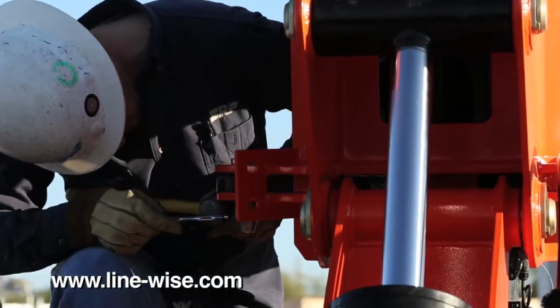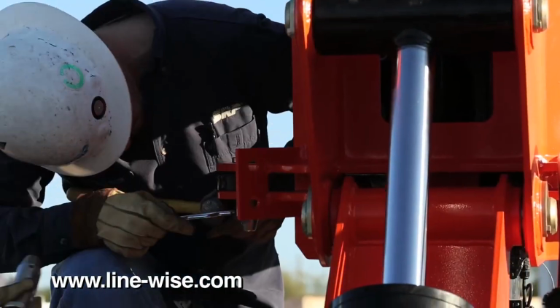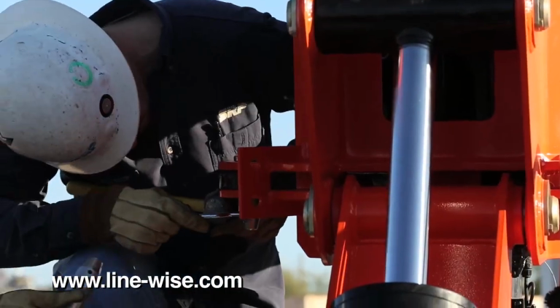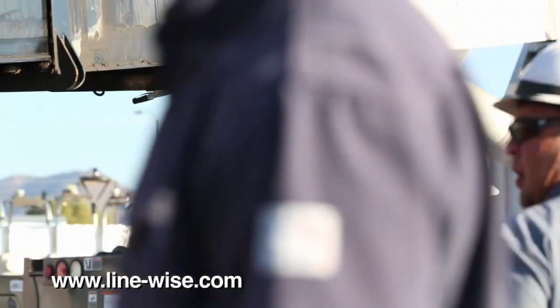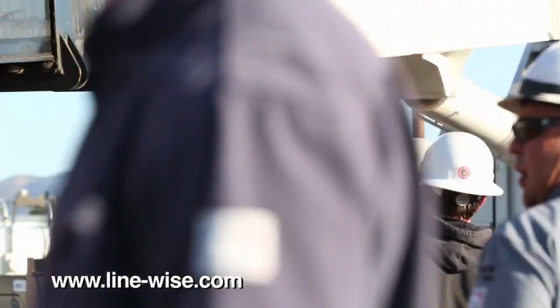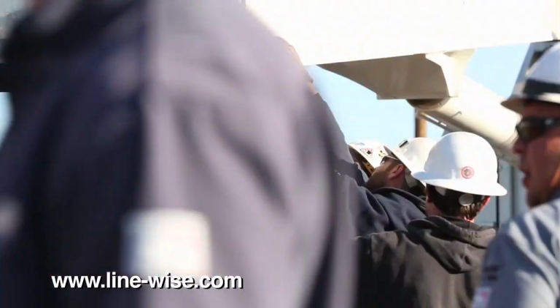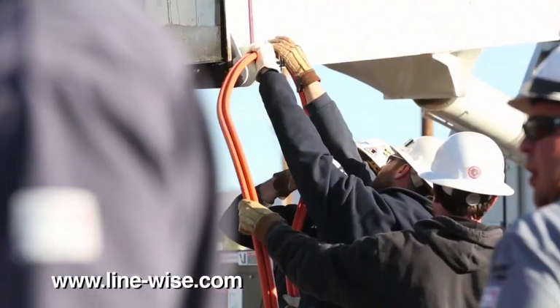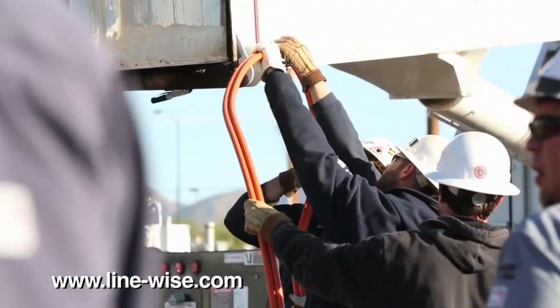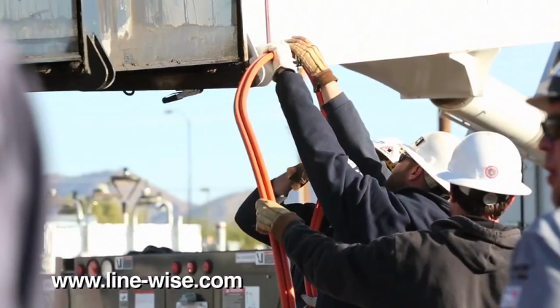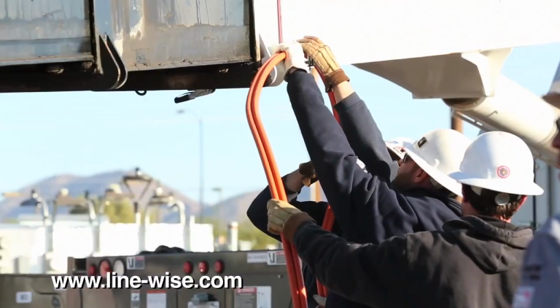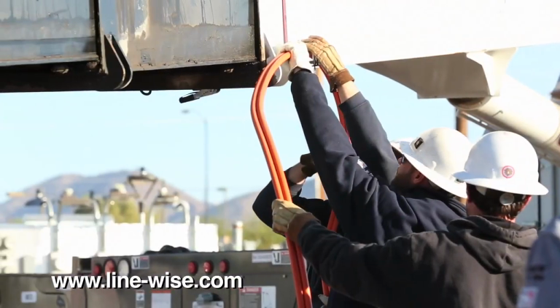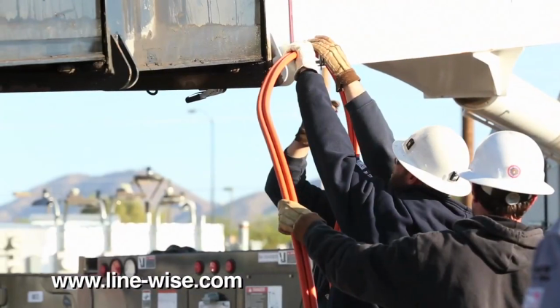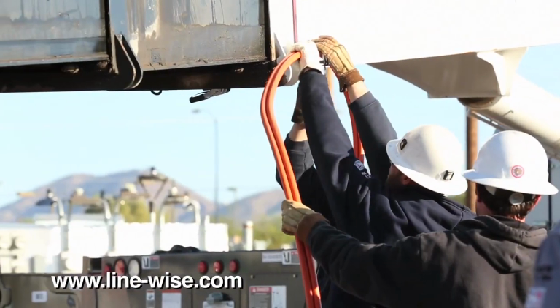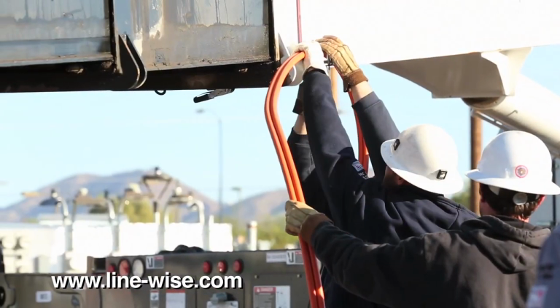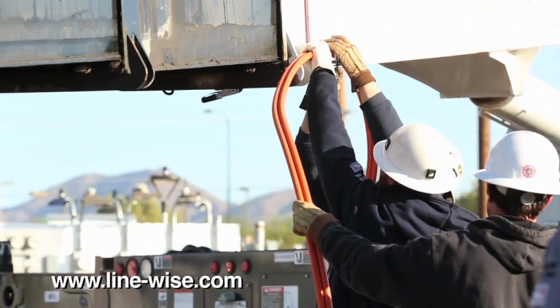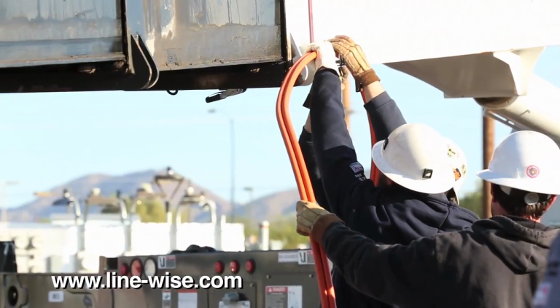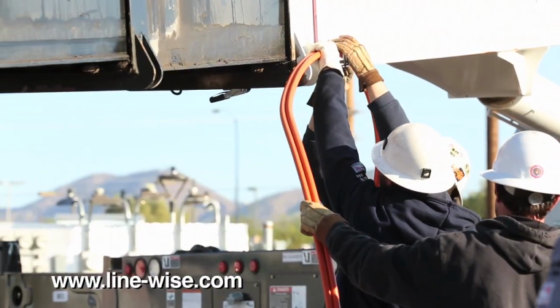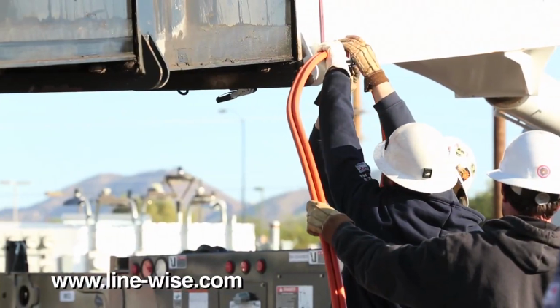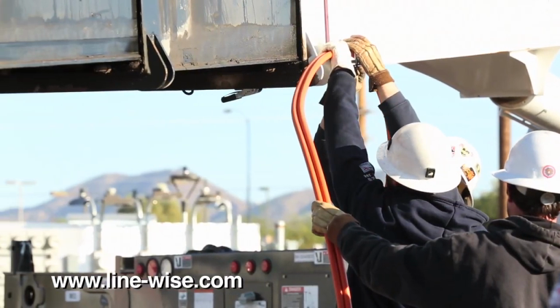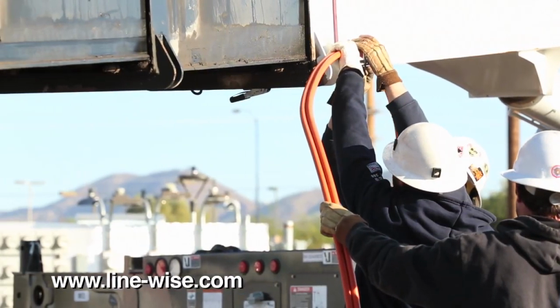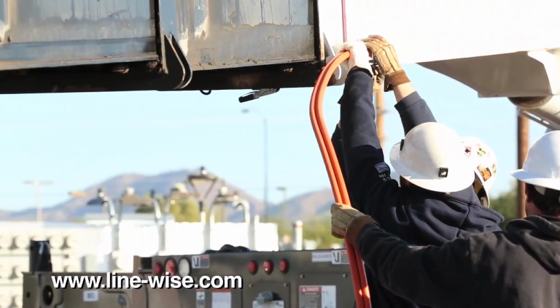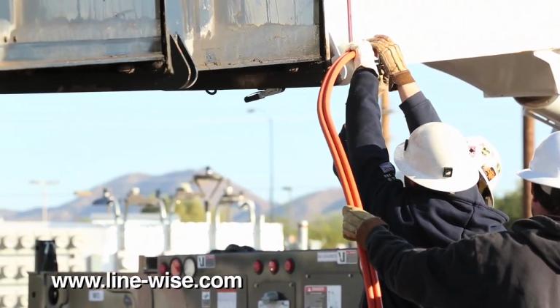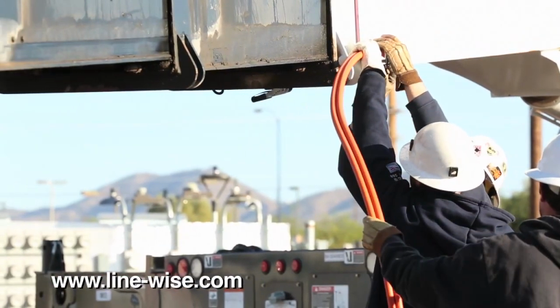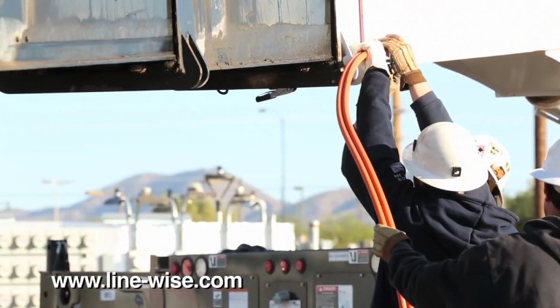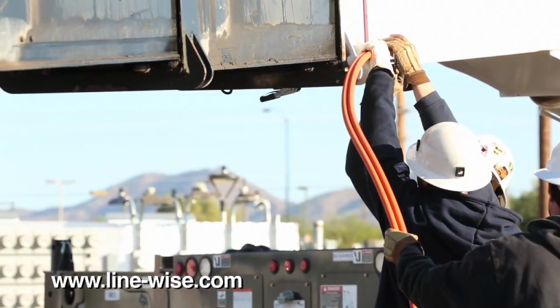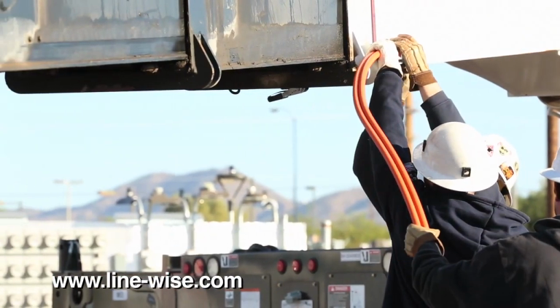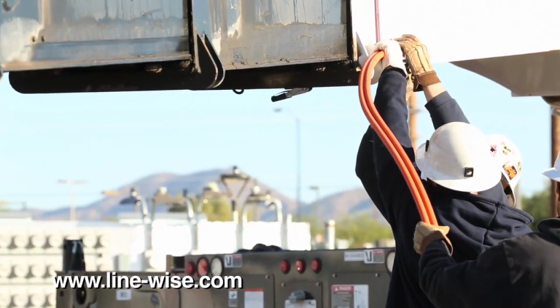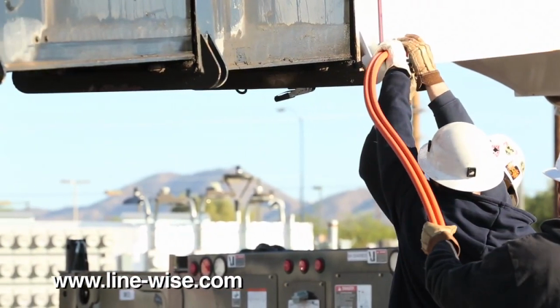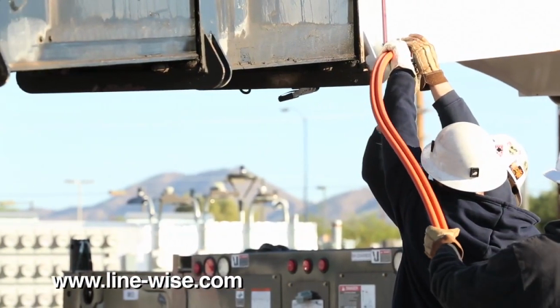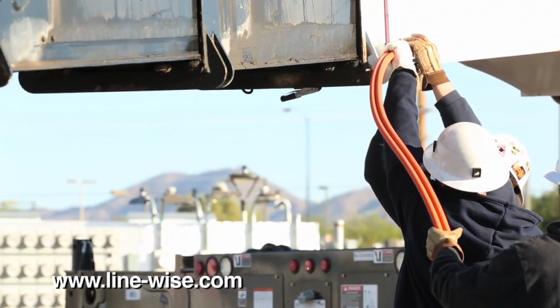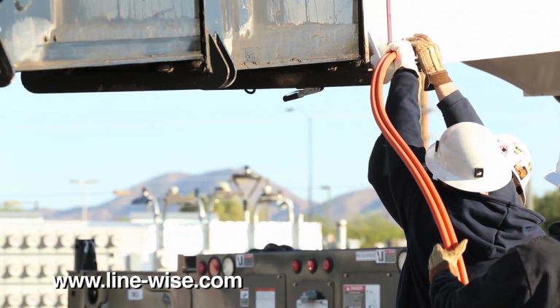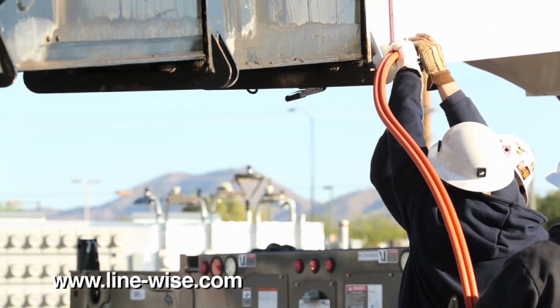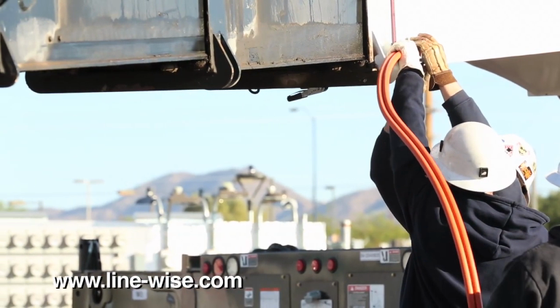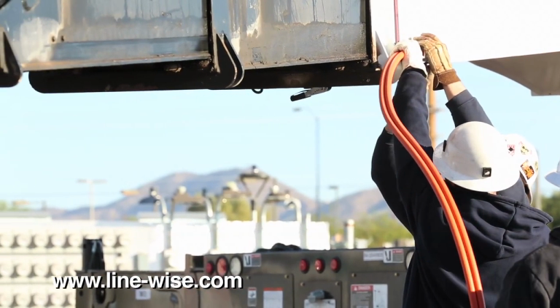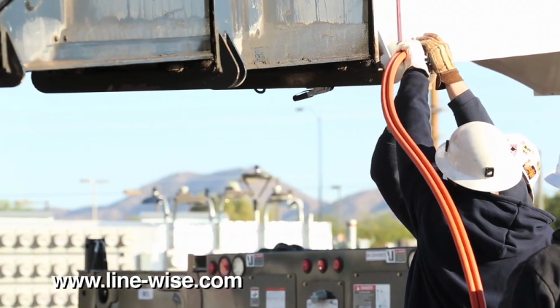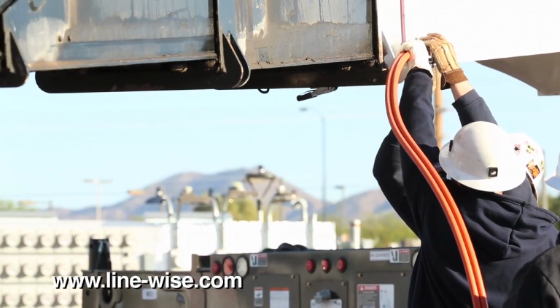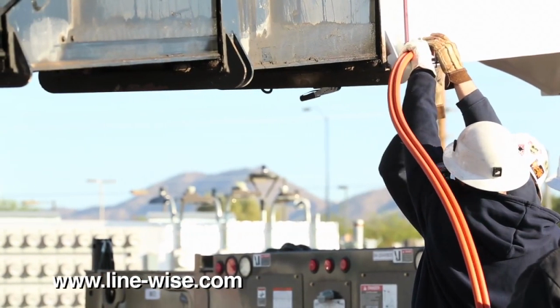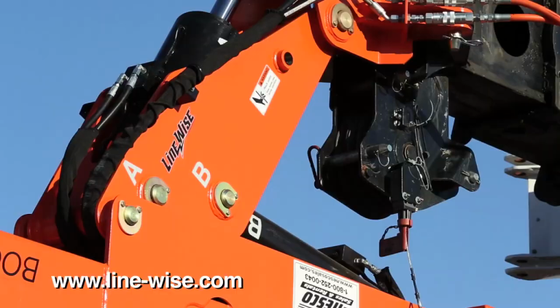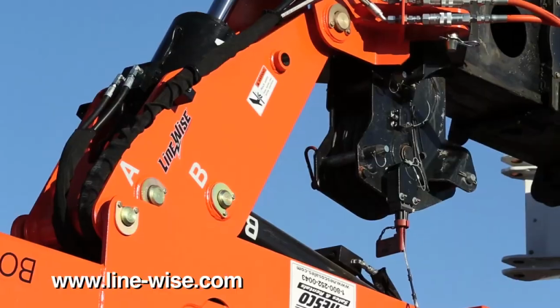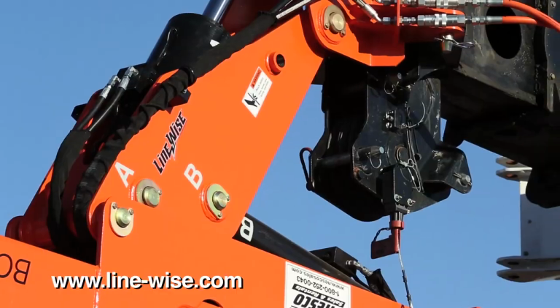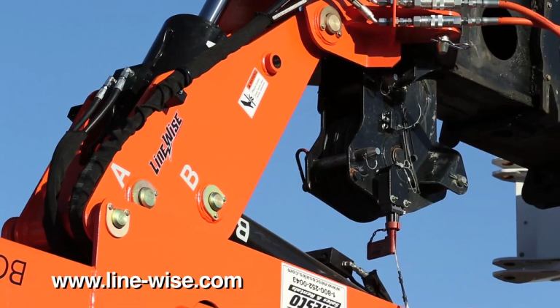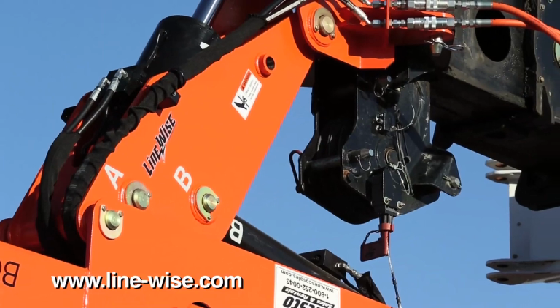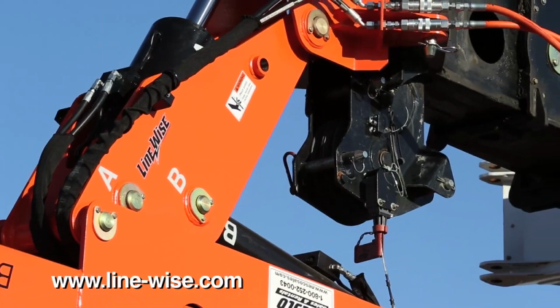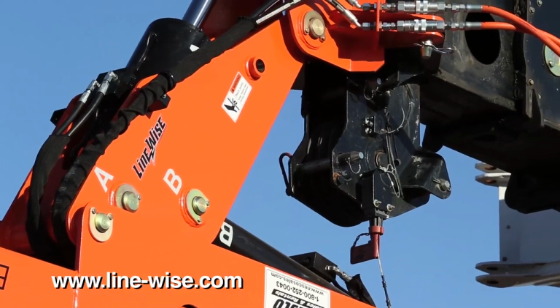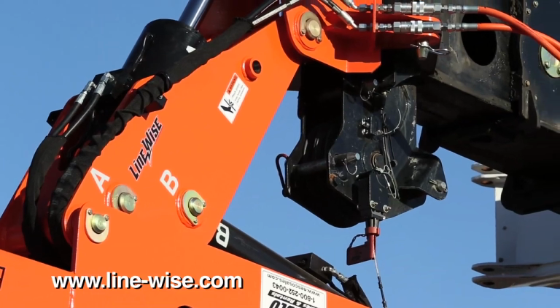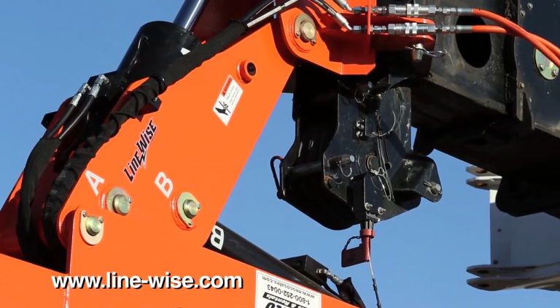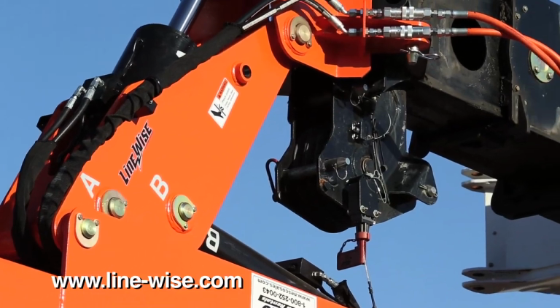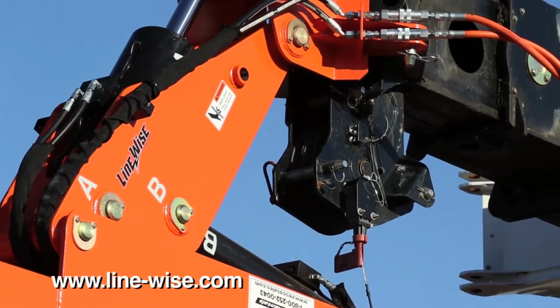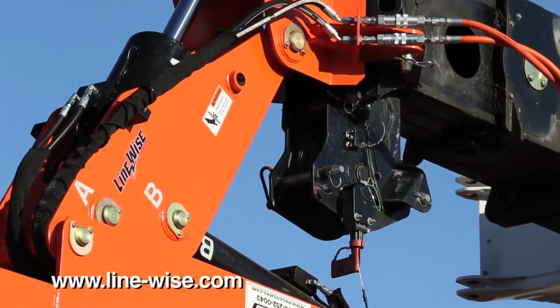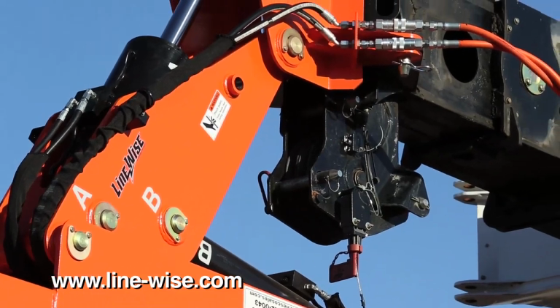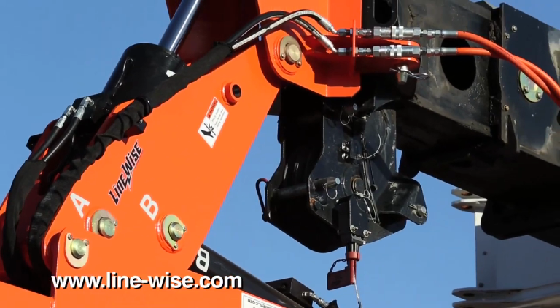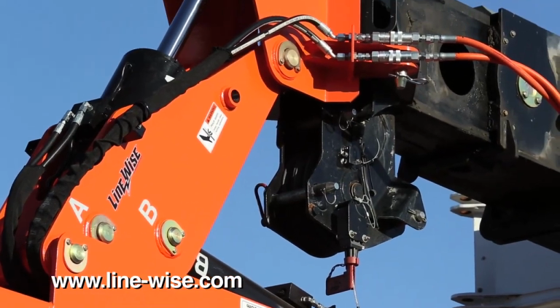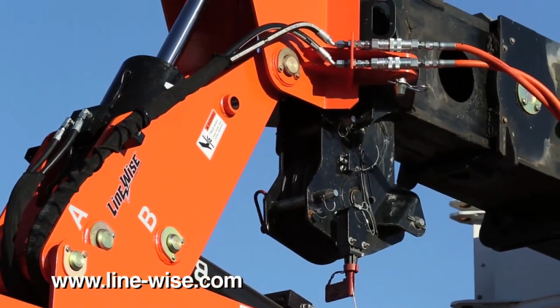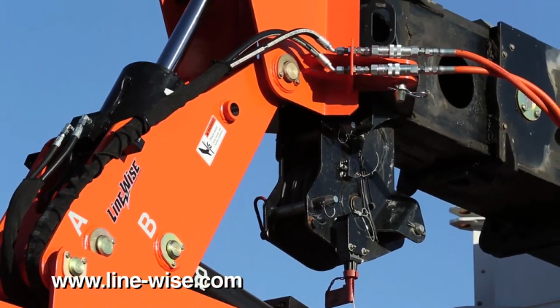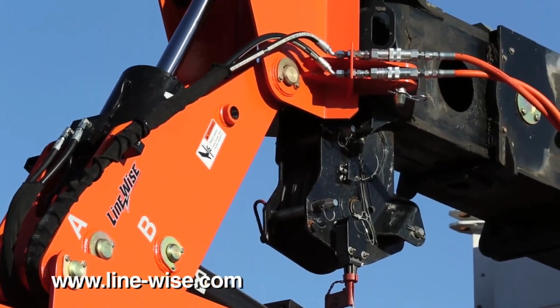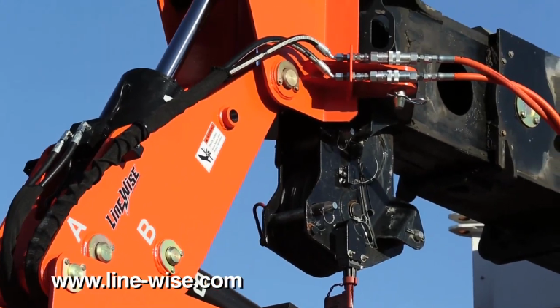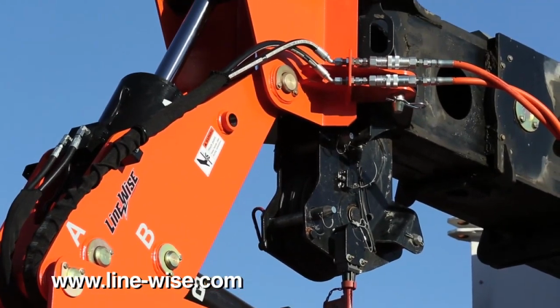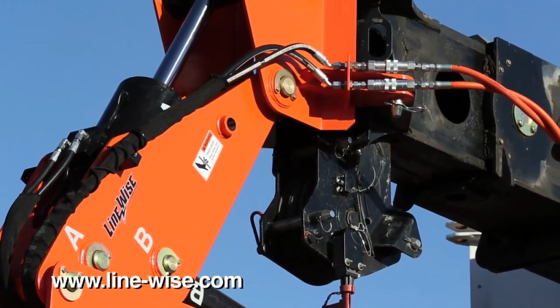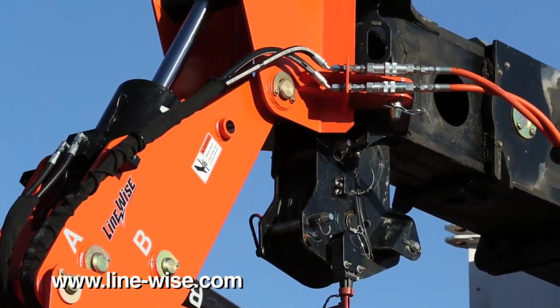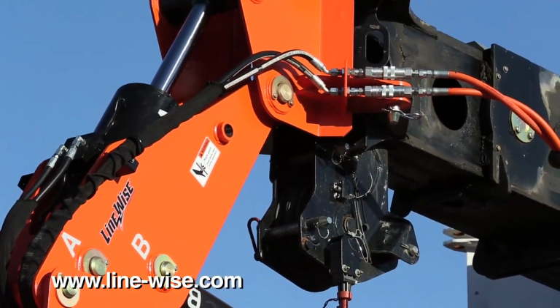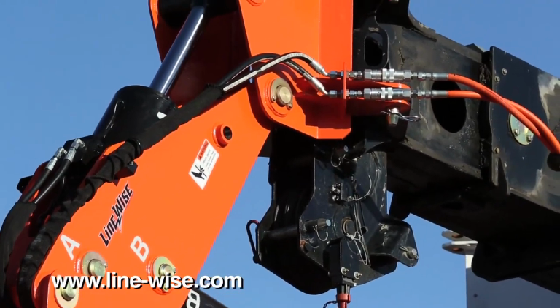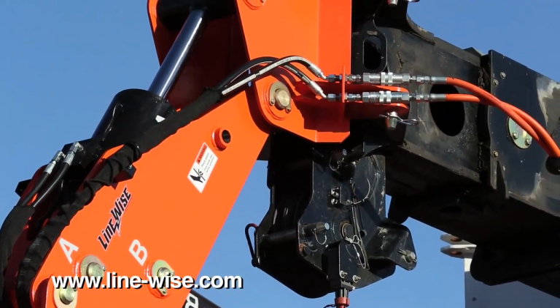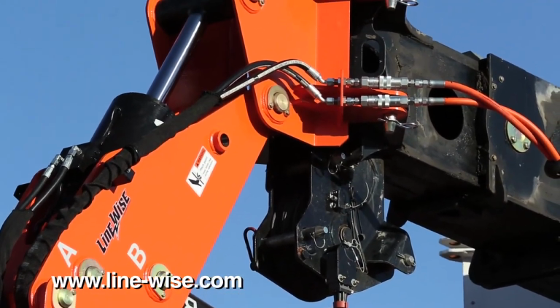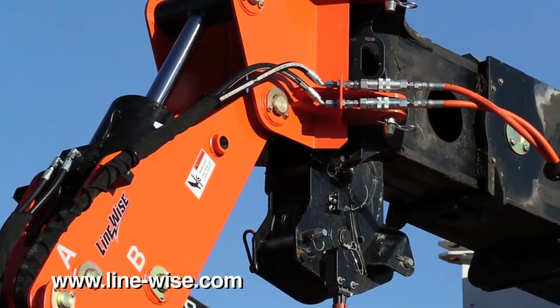A roller guide is attached at the base boom of the crane to prevent the hoses from interfering with the Triple Line Lifter articulation.